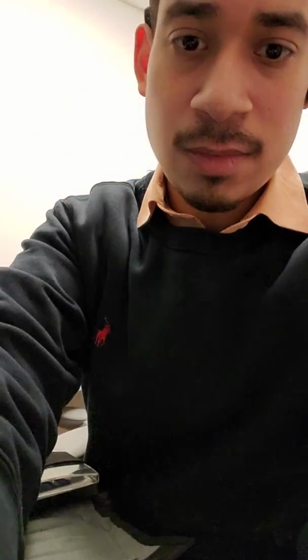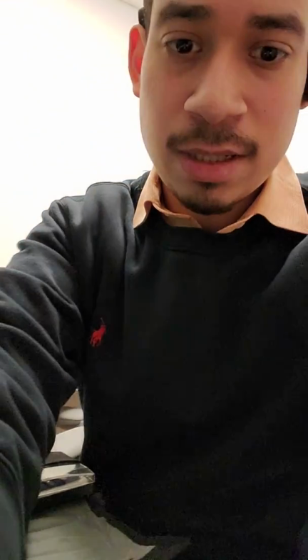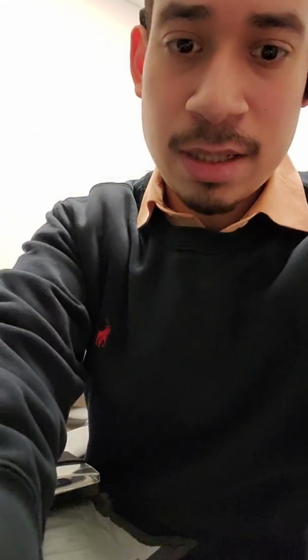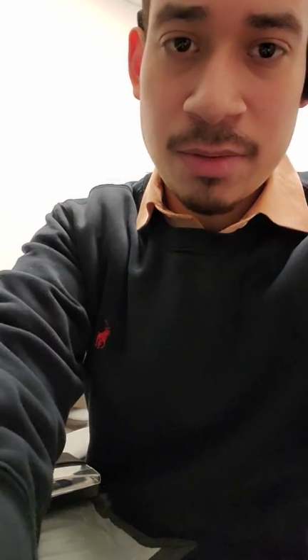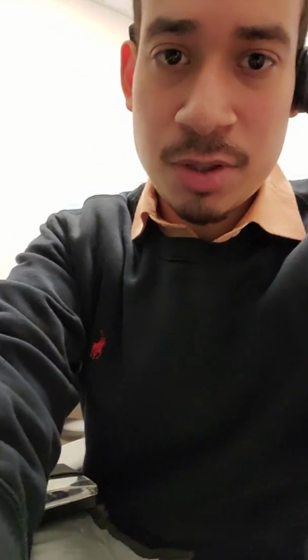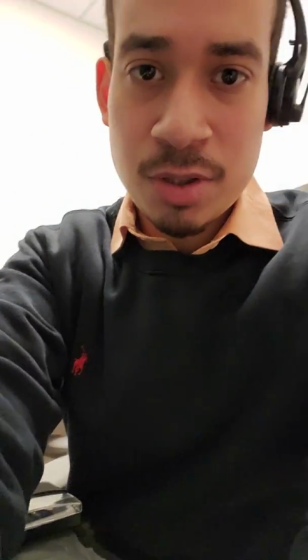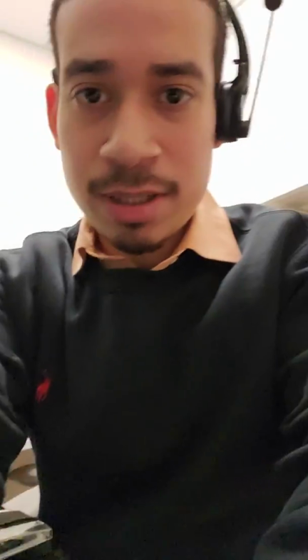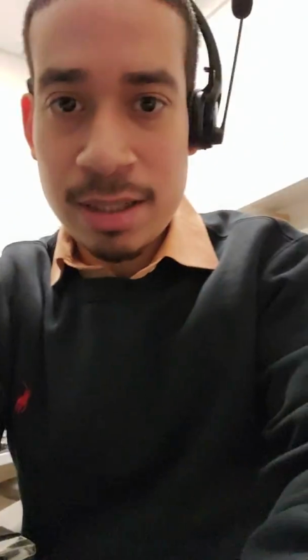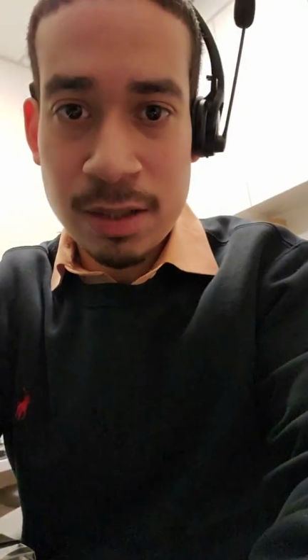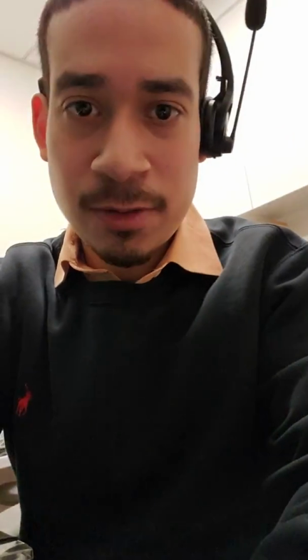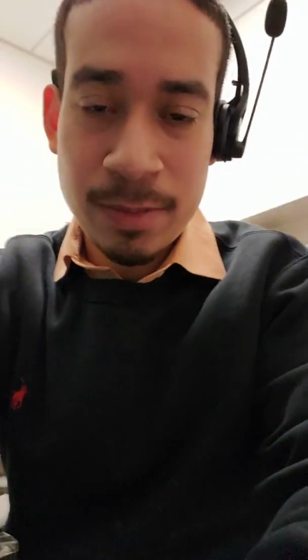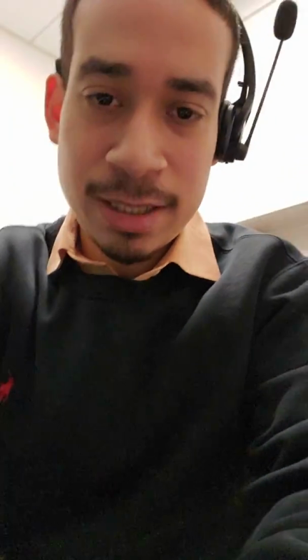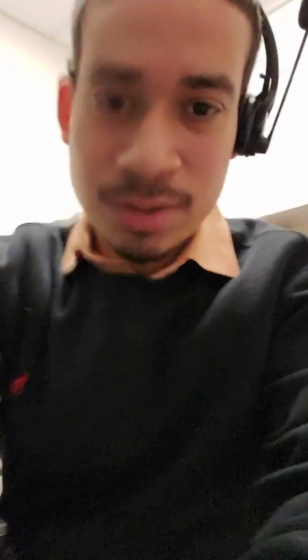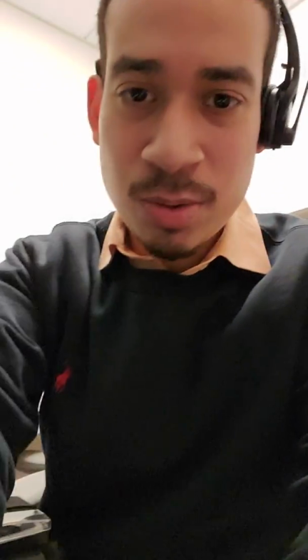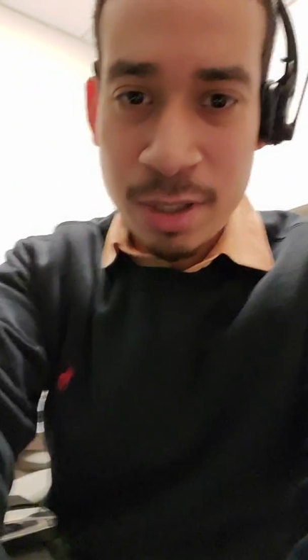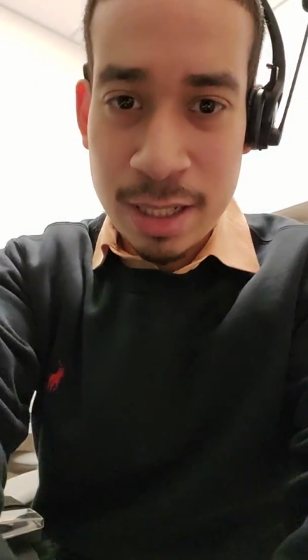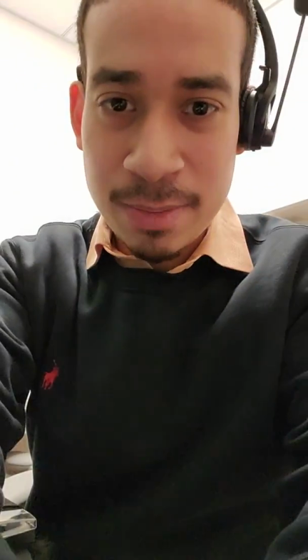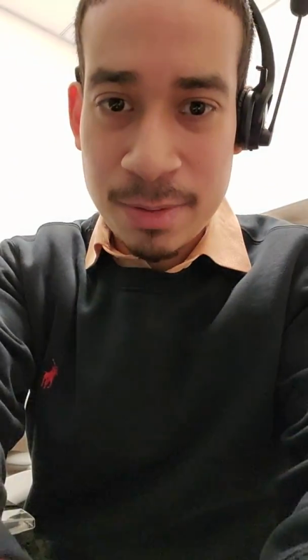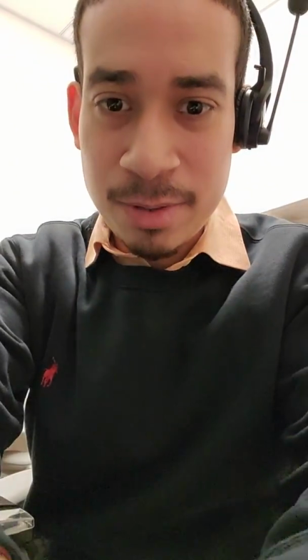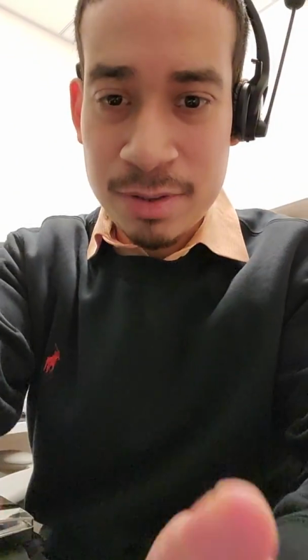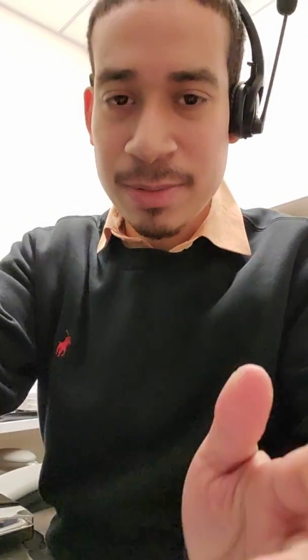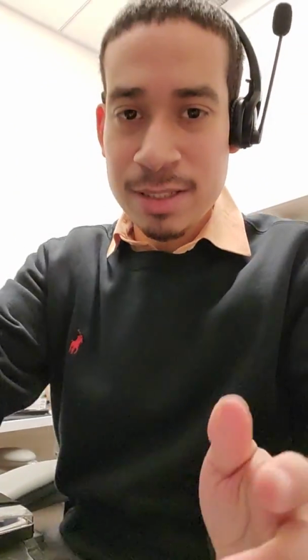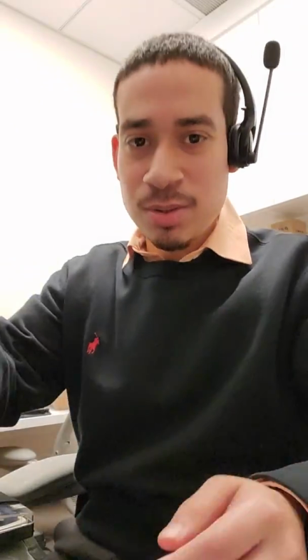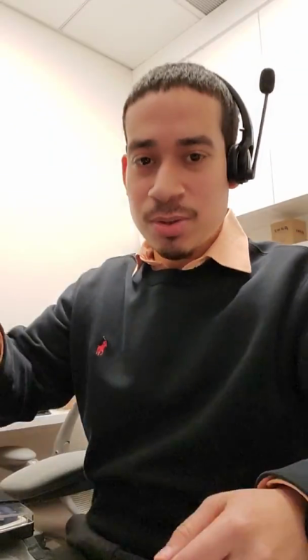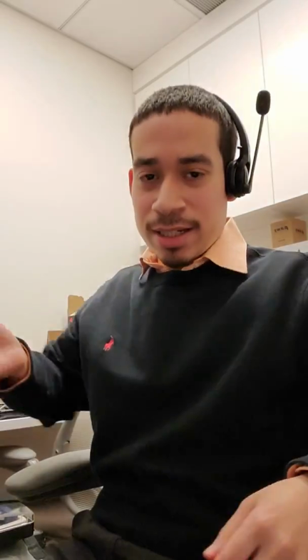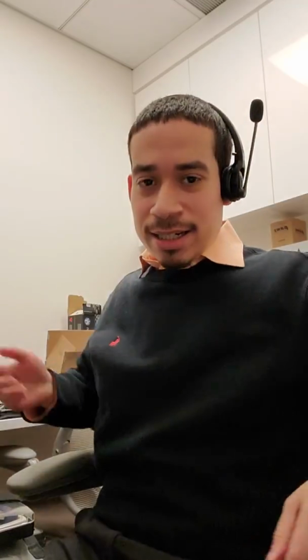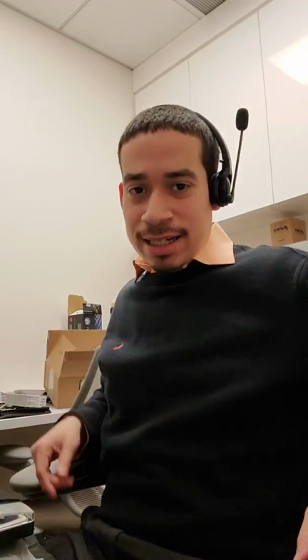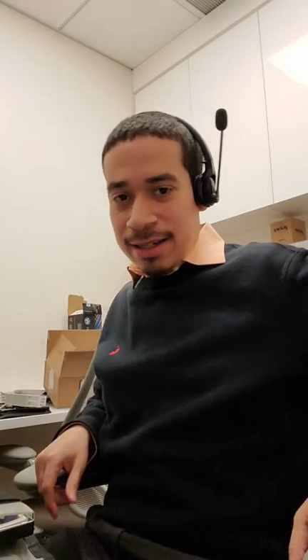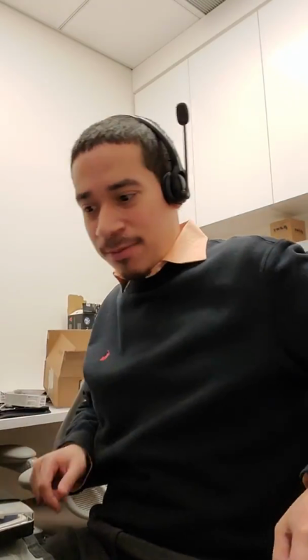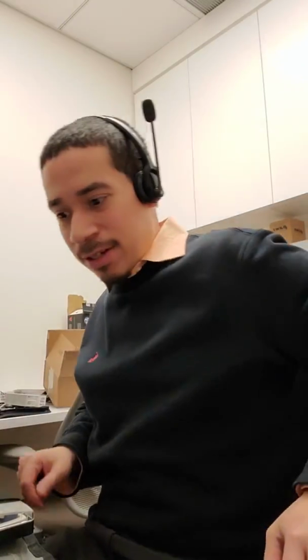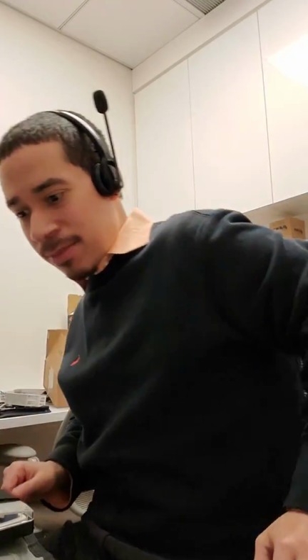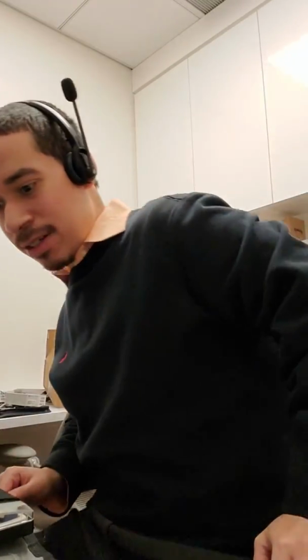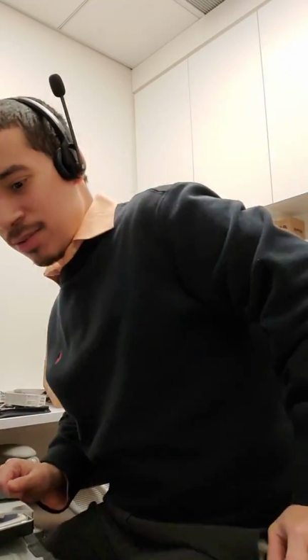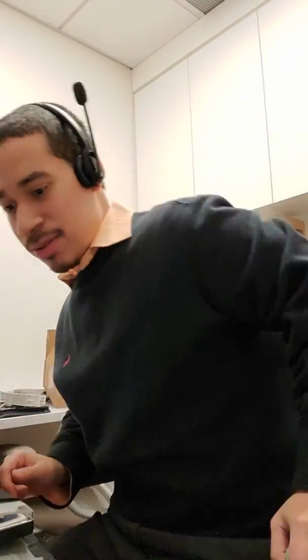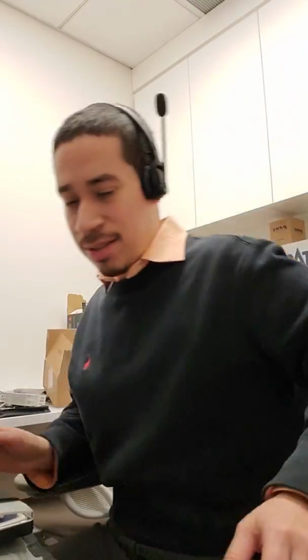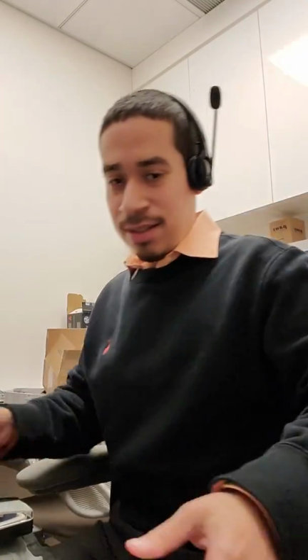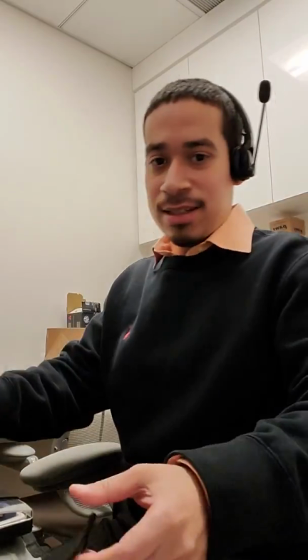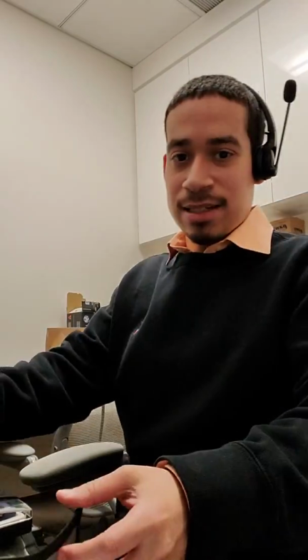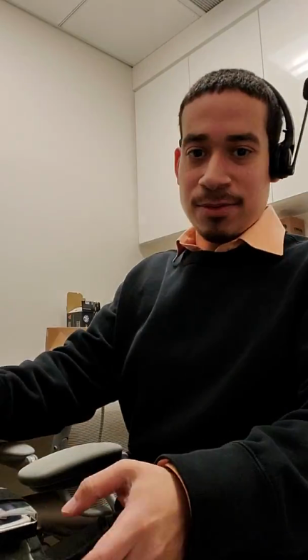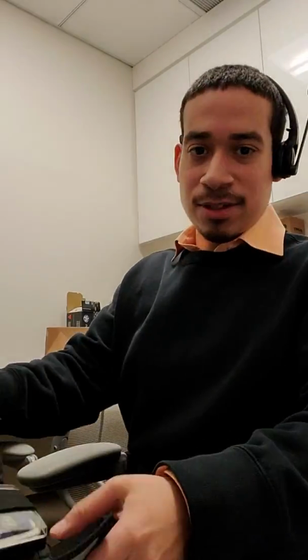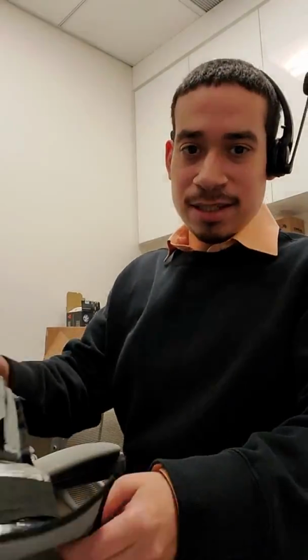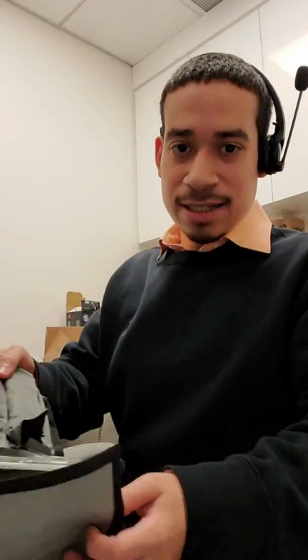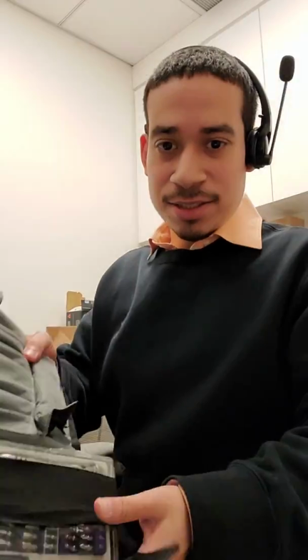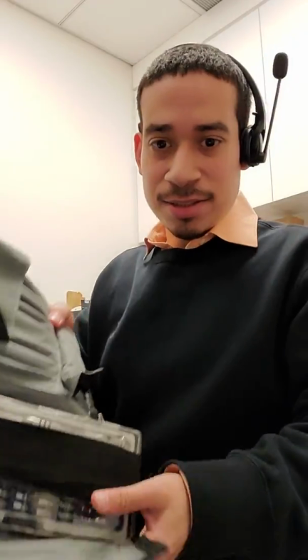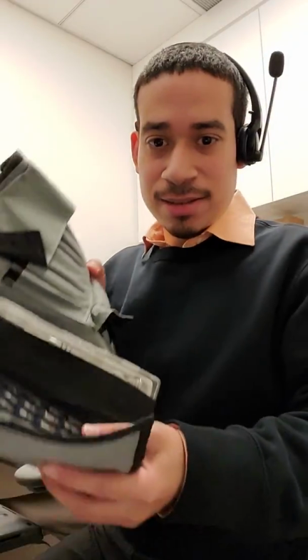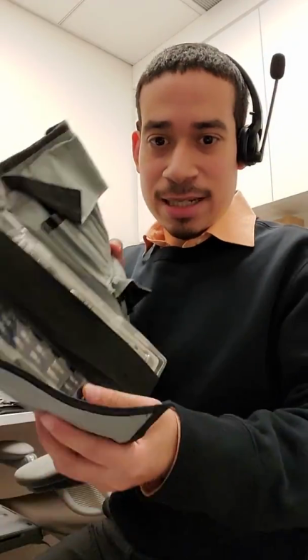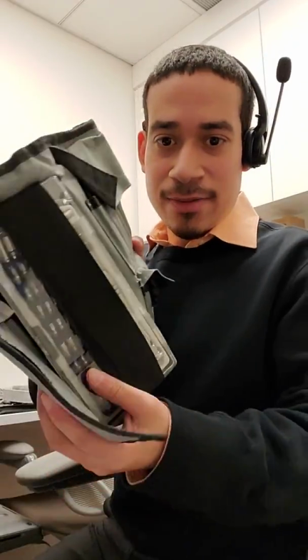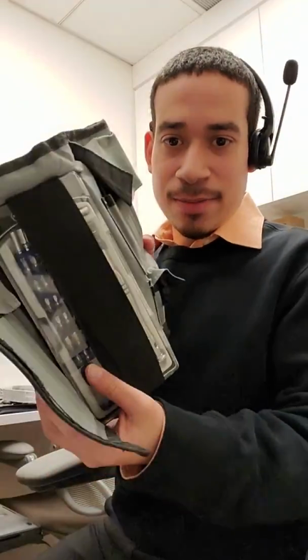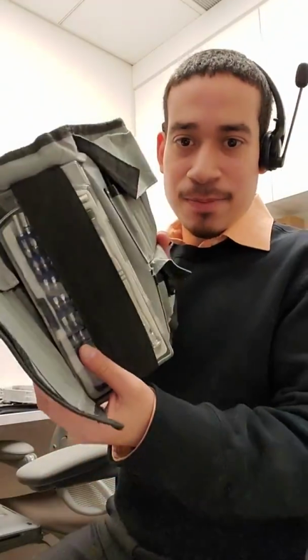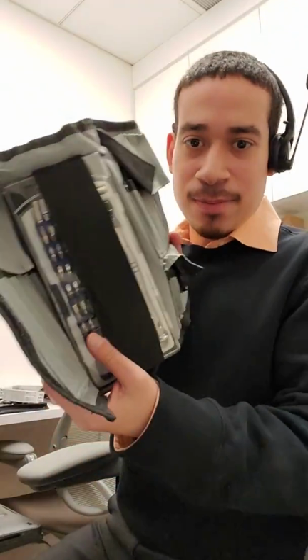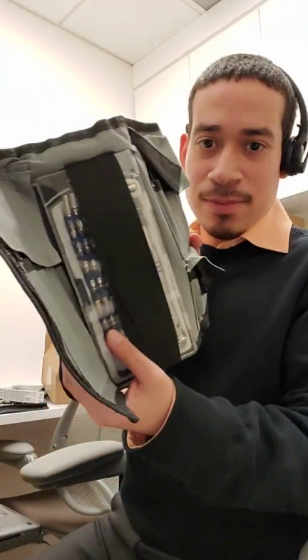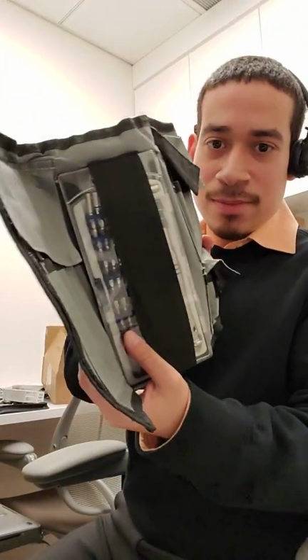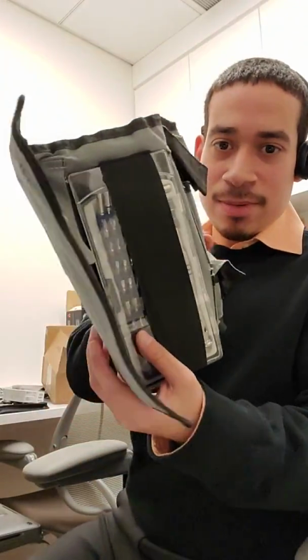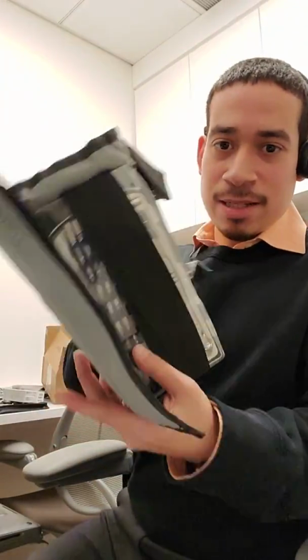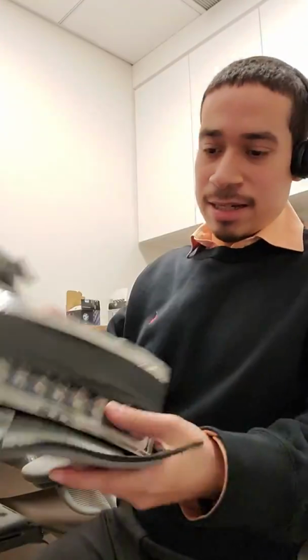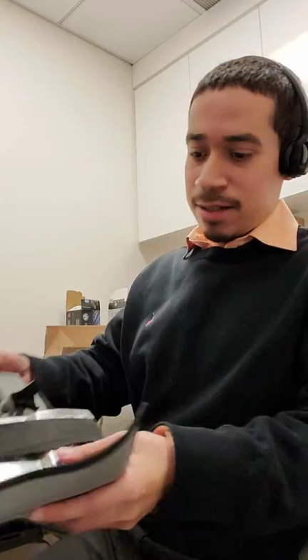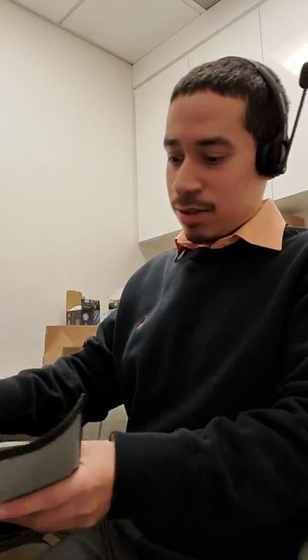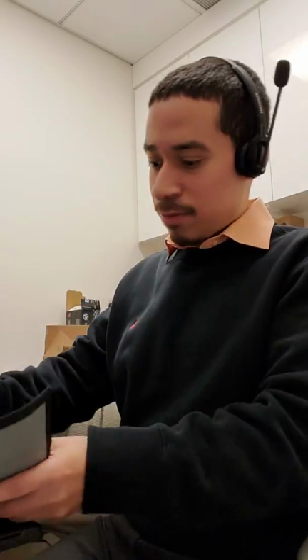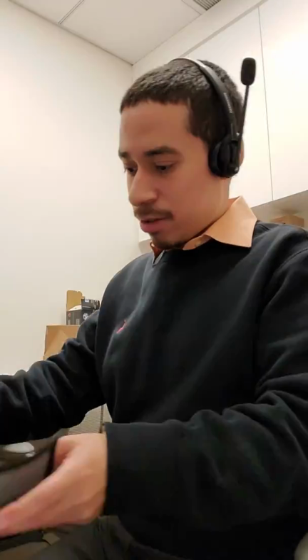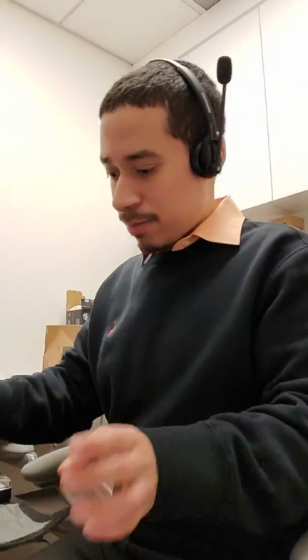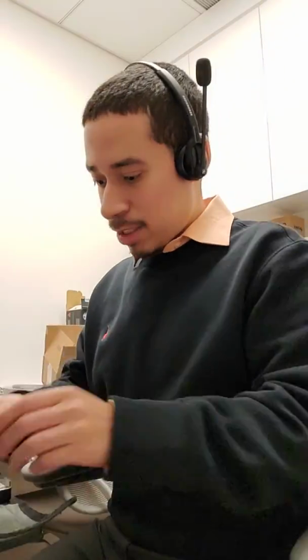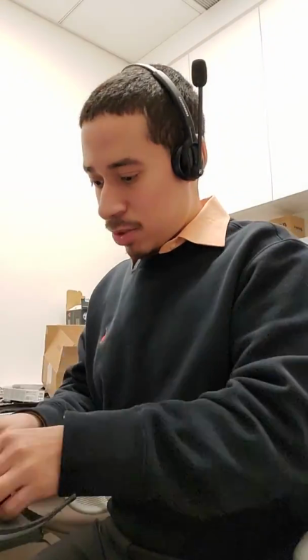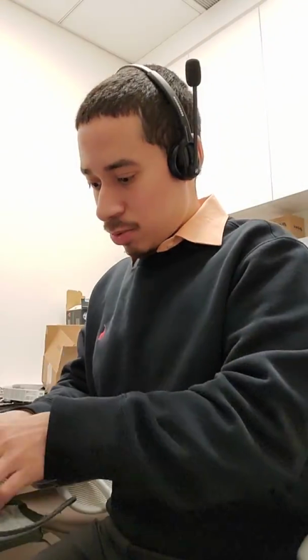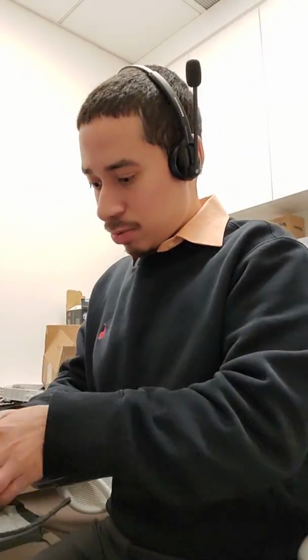Yeah, I was just trying to look for my toolkit. I'm like, where's my toolkit? I can't find my toolkit. I didn't realize I have it hidden somewhere in my tools.